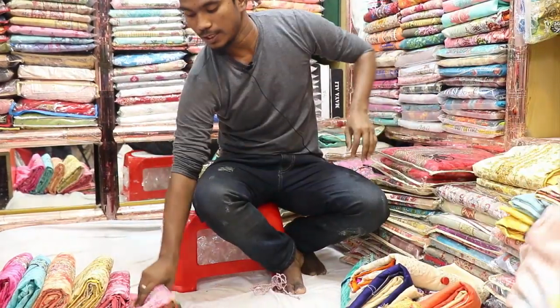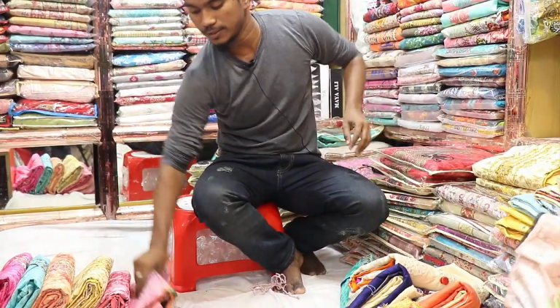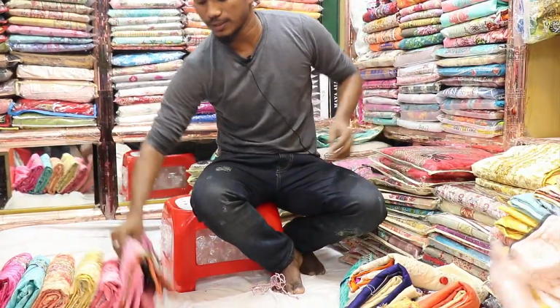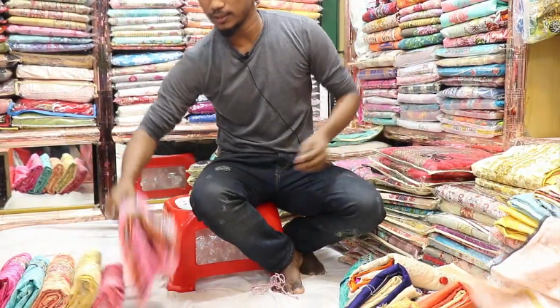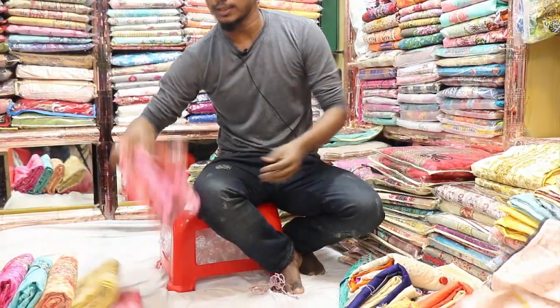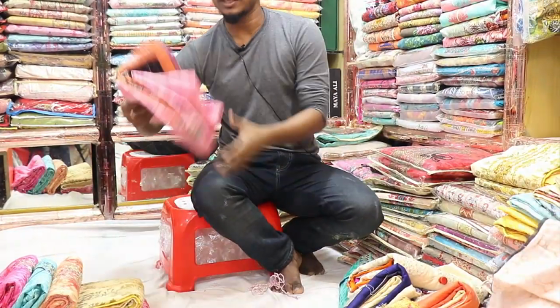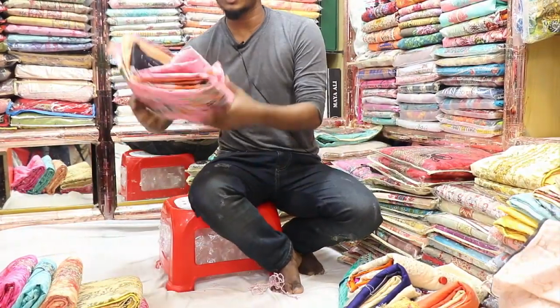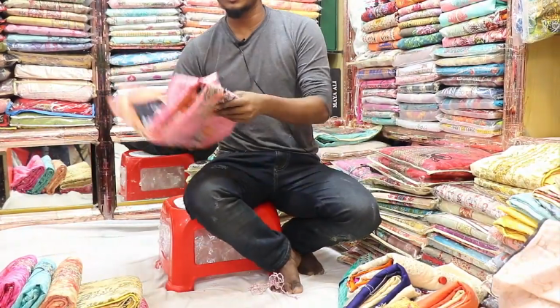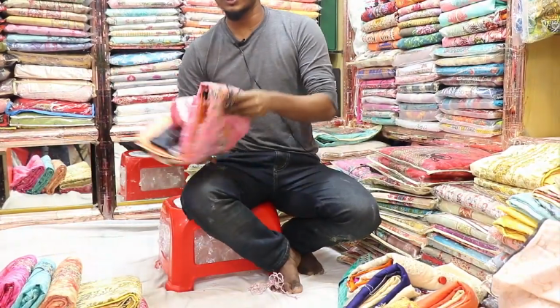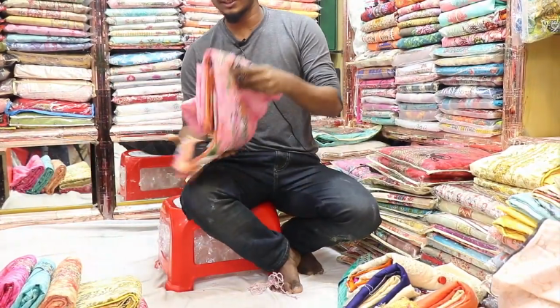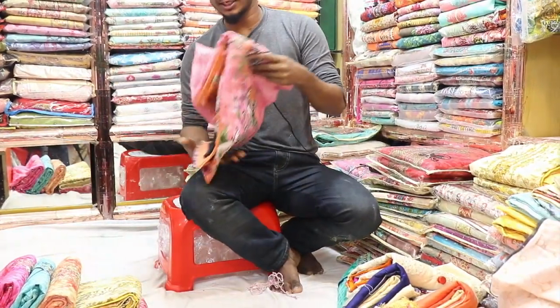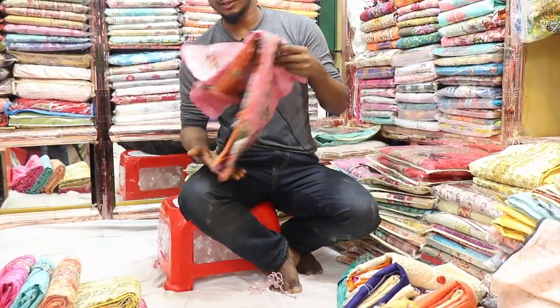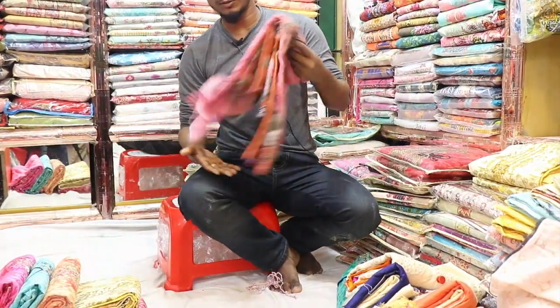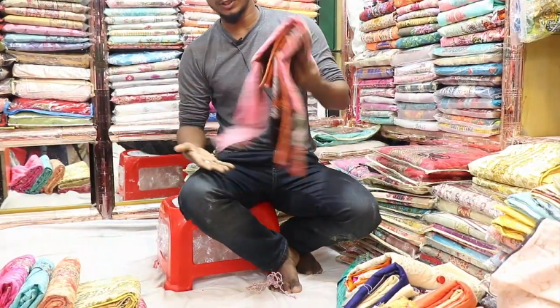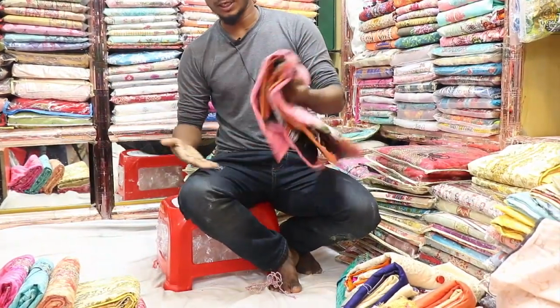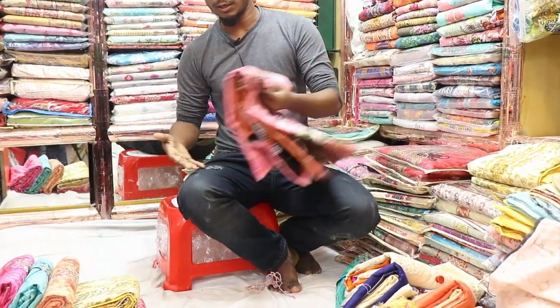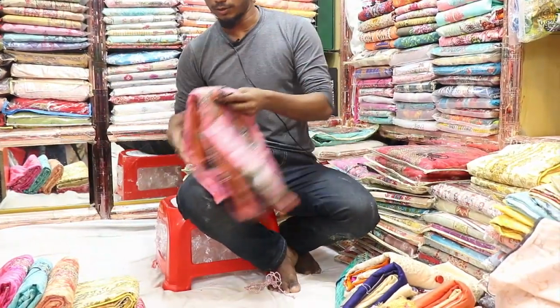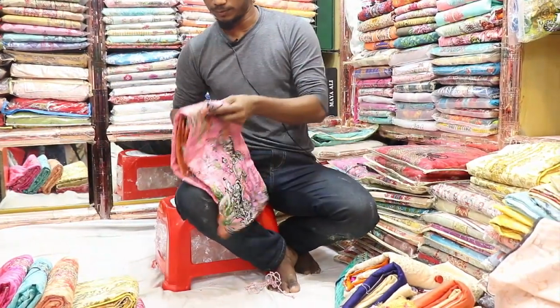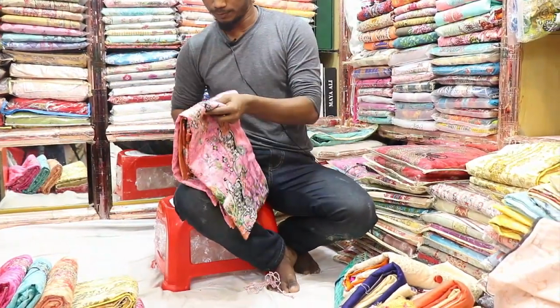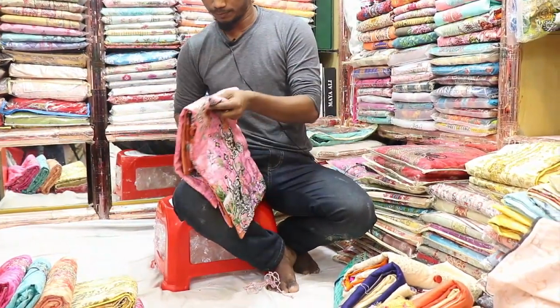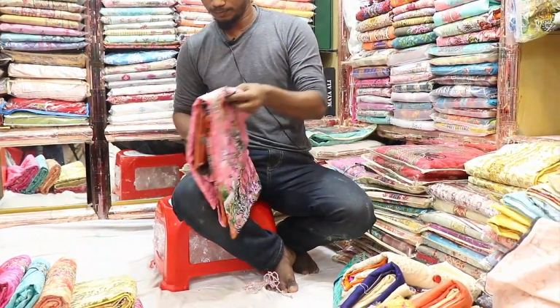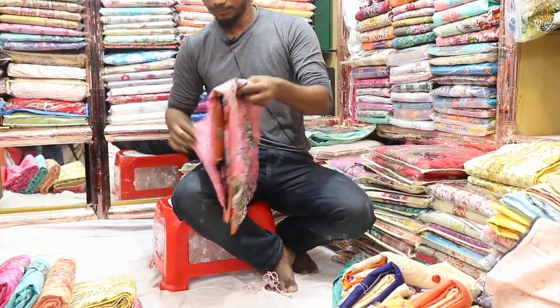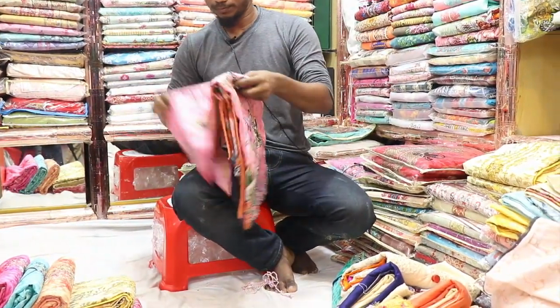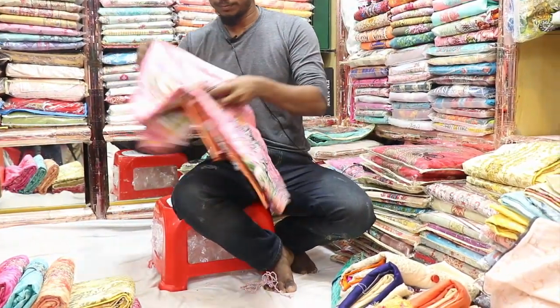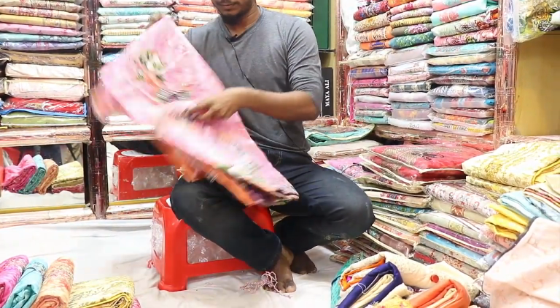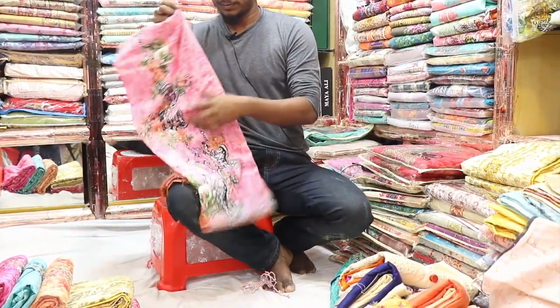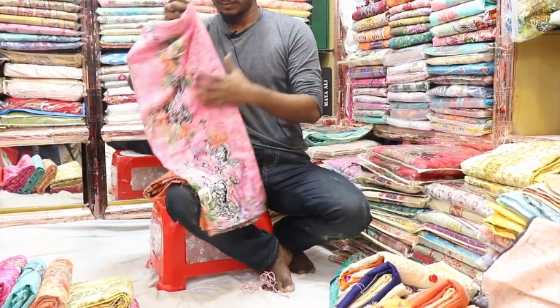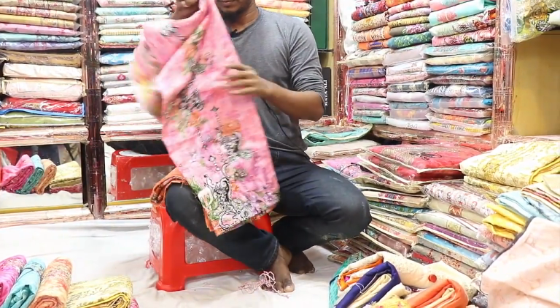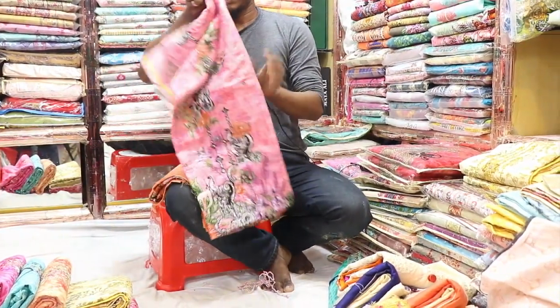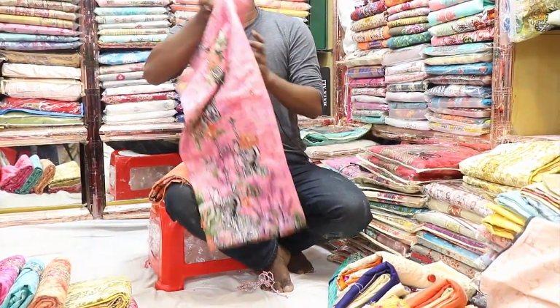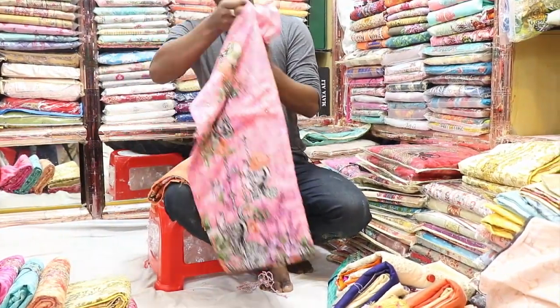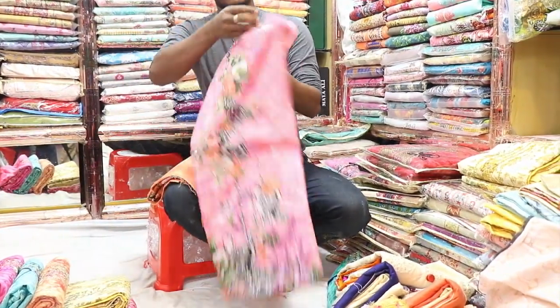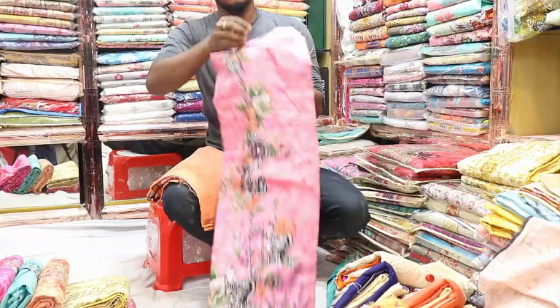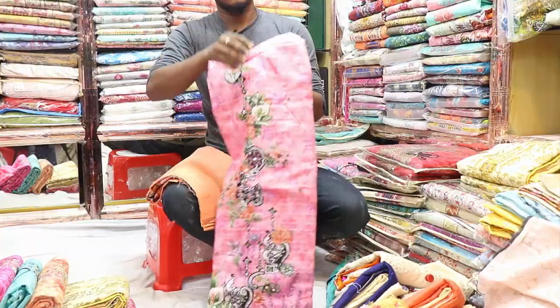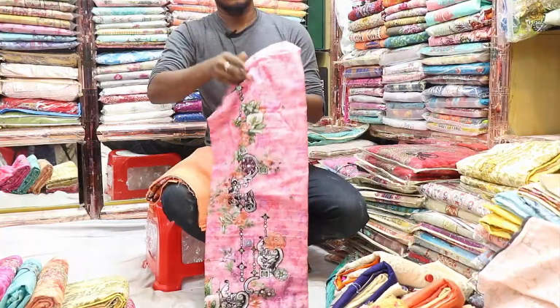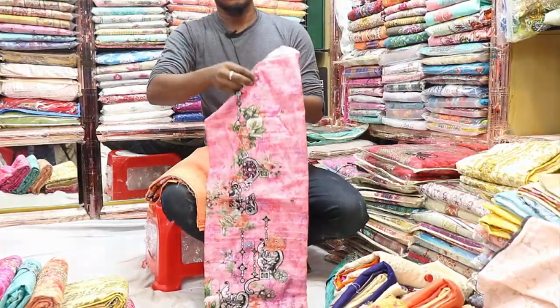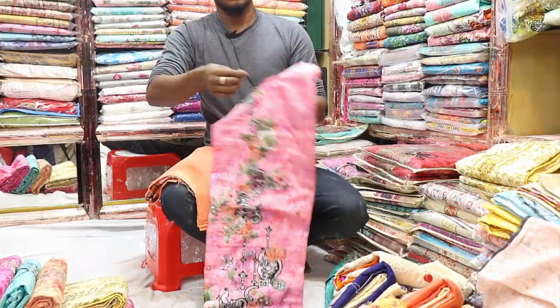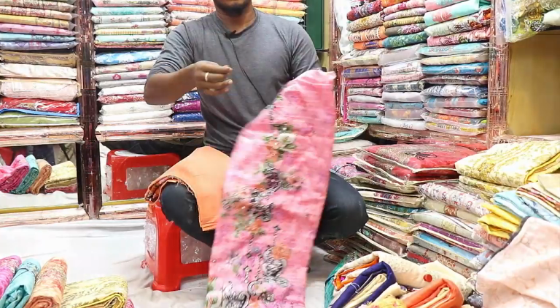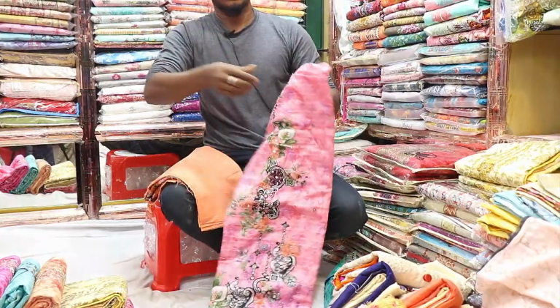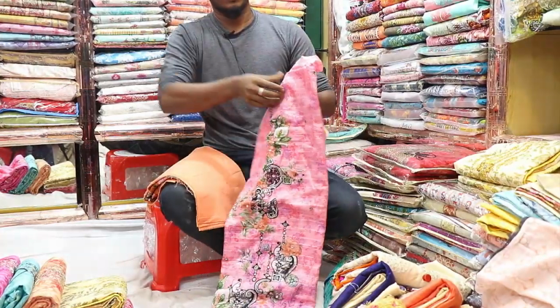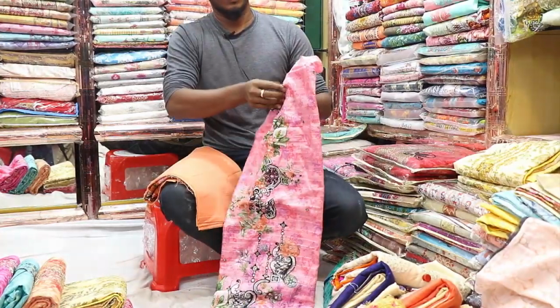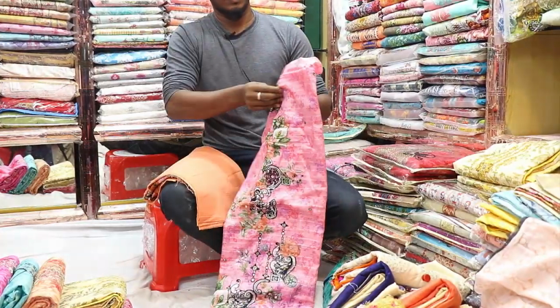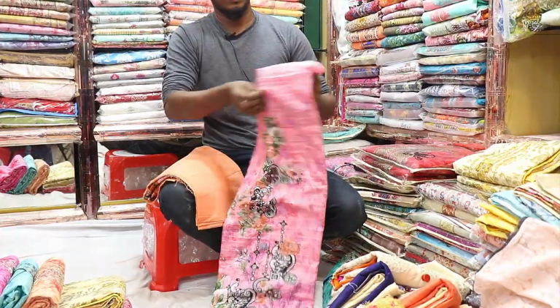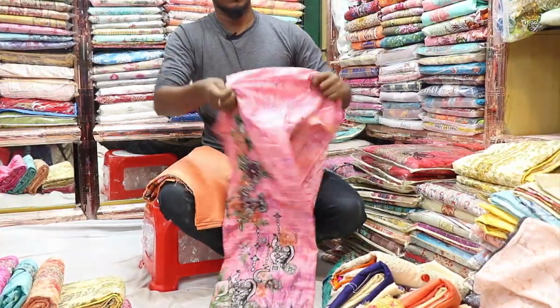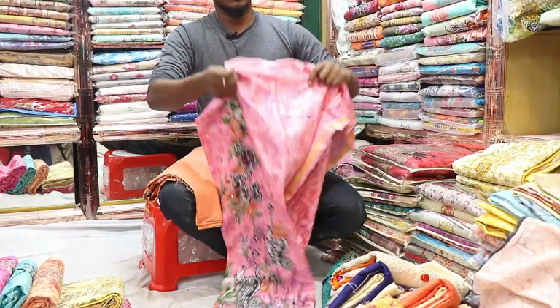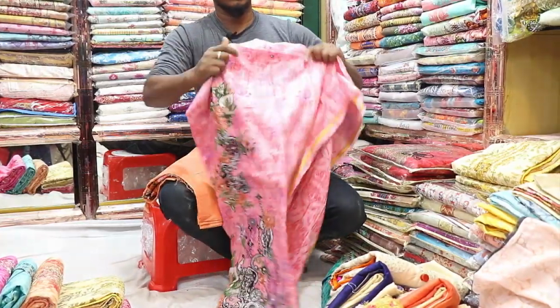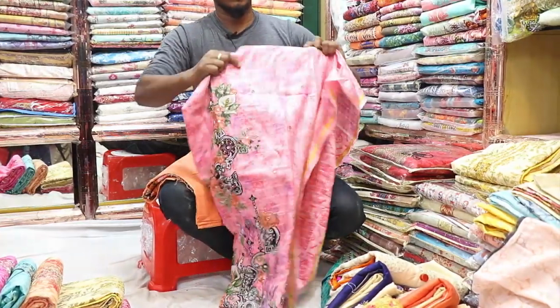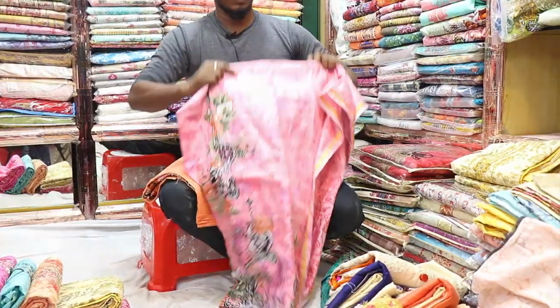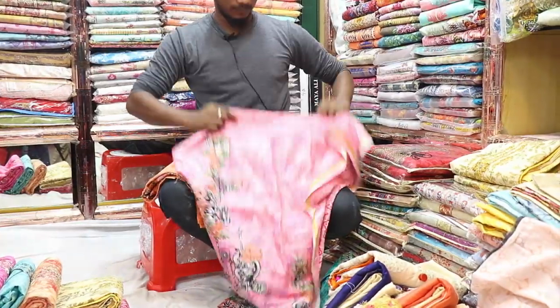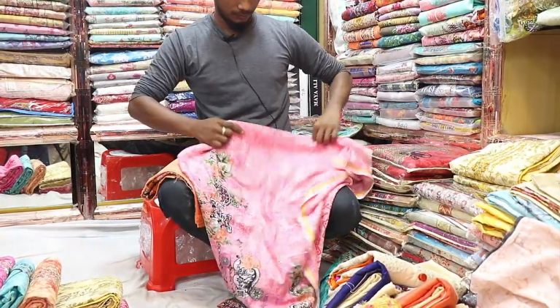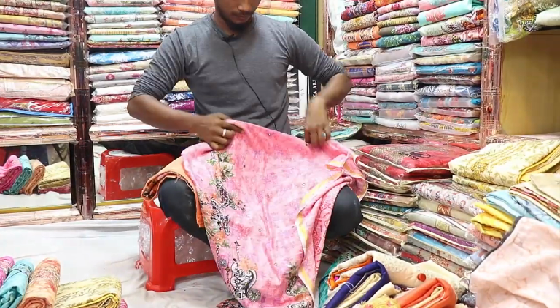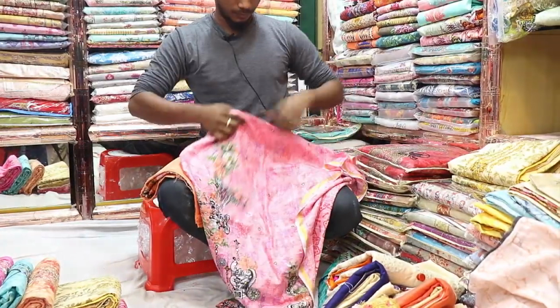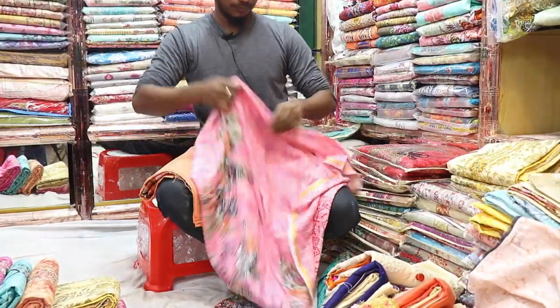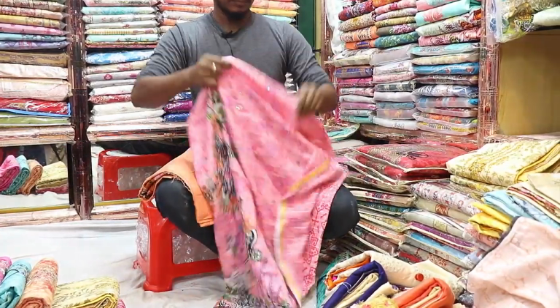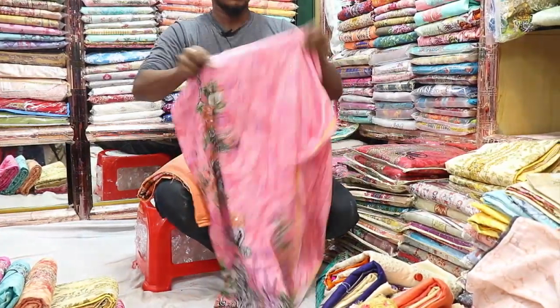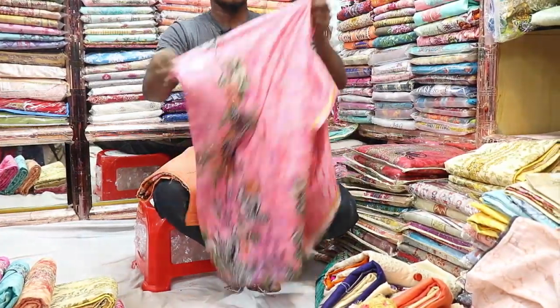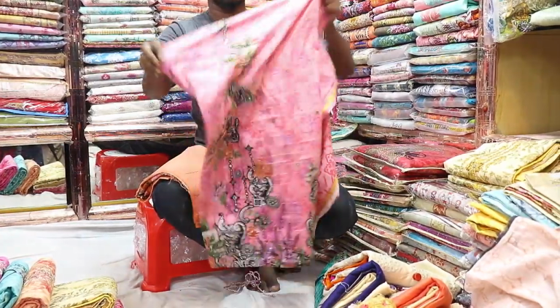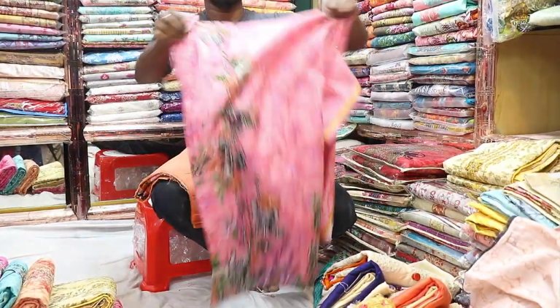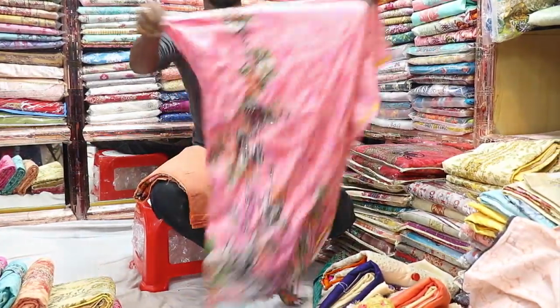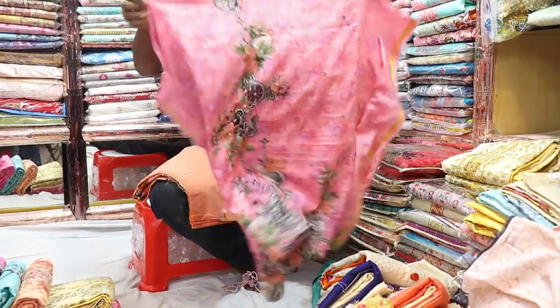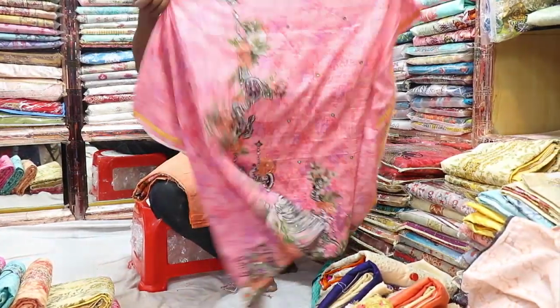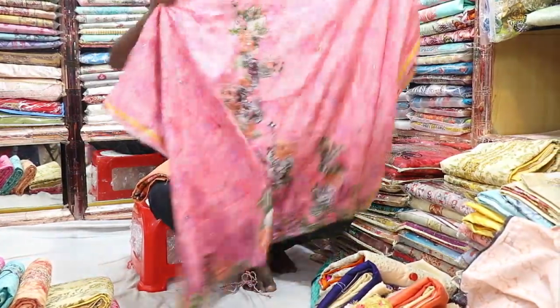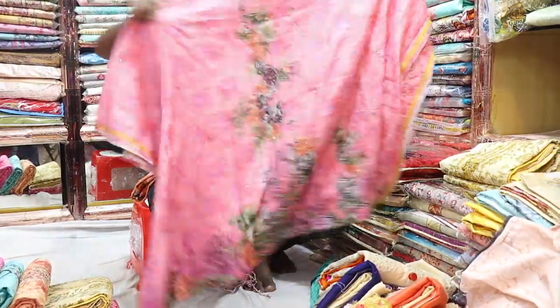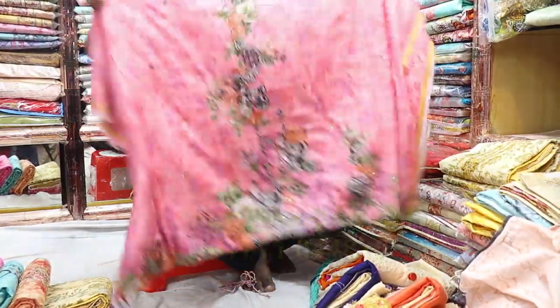The color is very good. The dress design is very good.